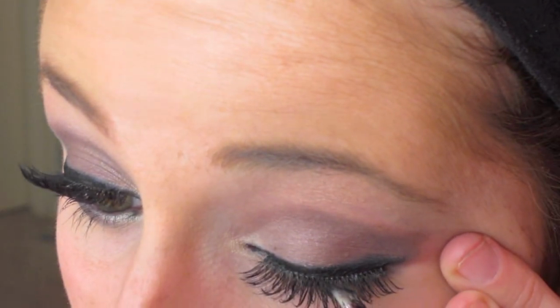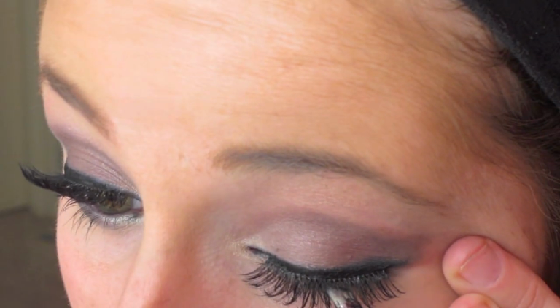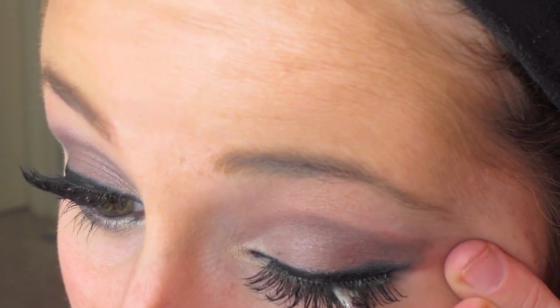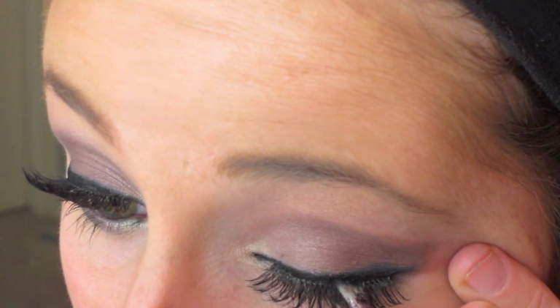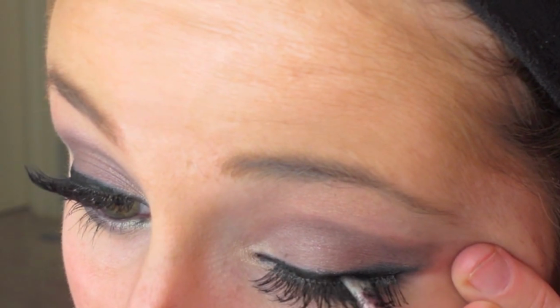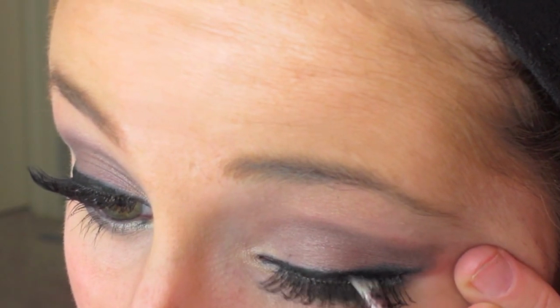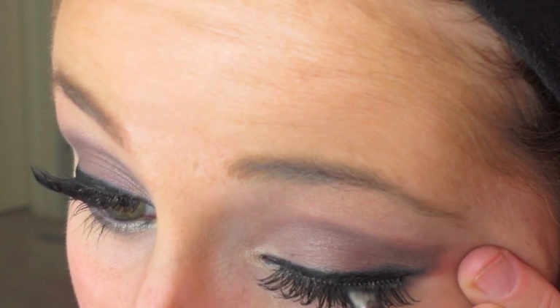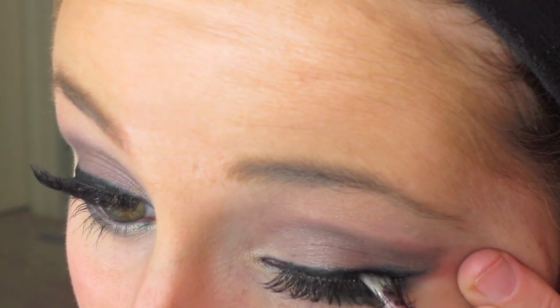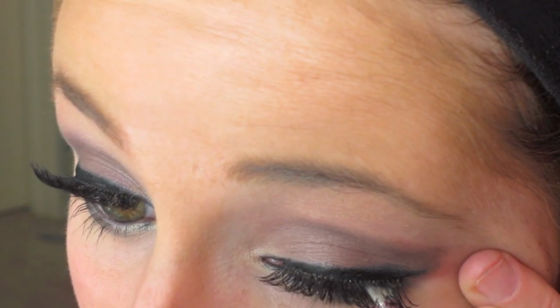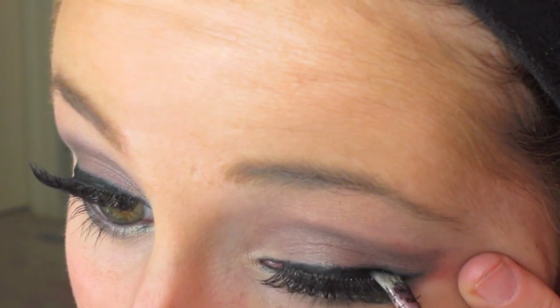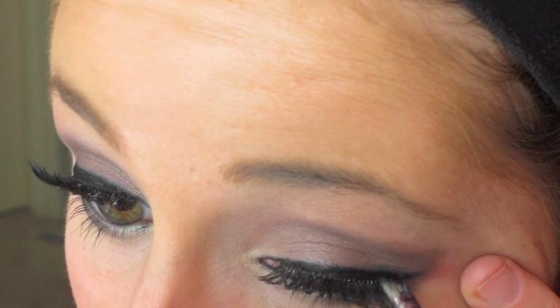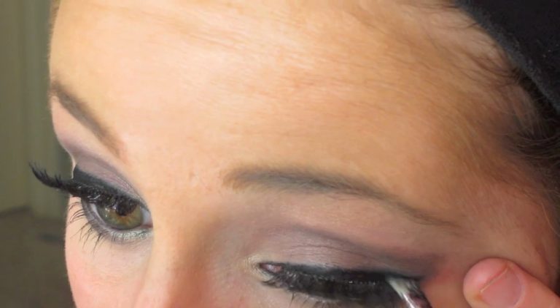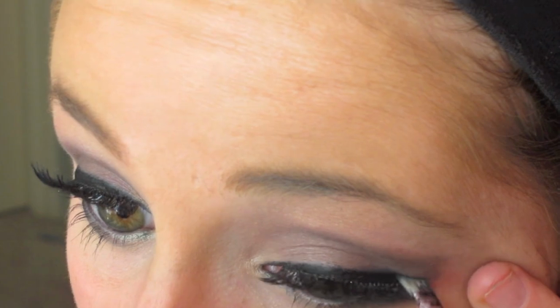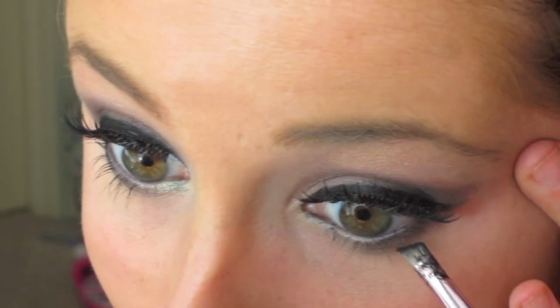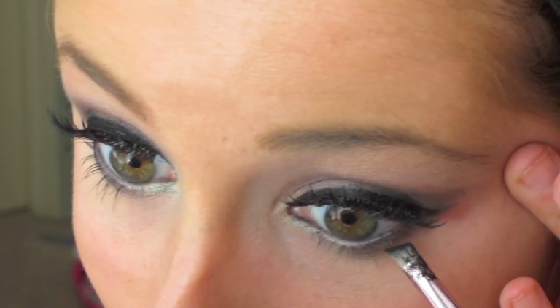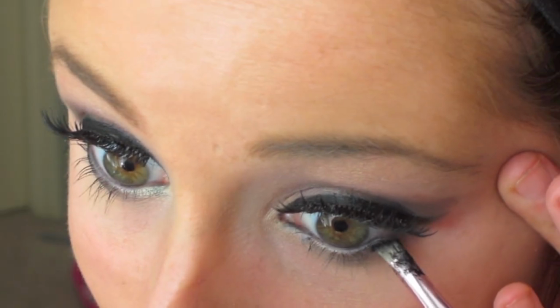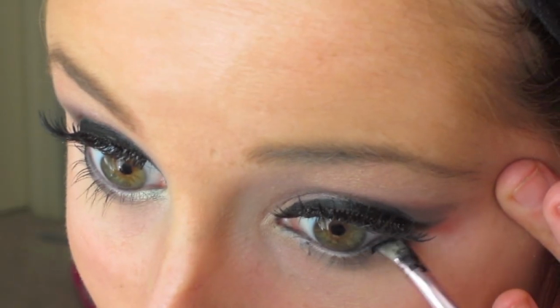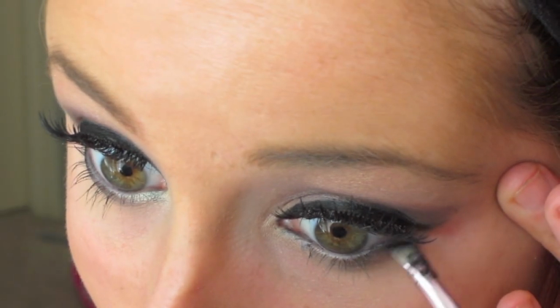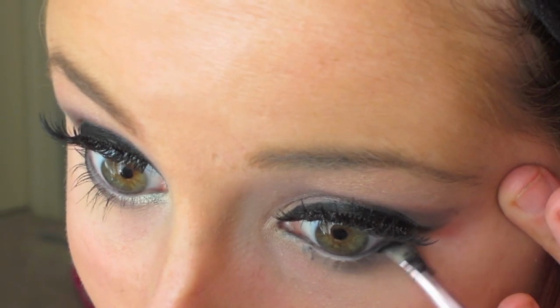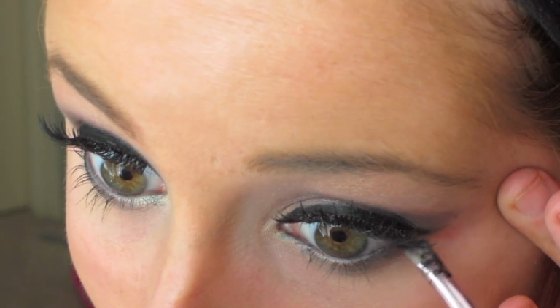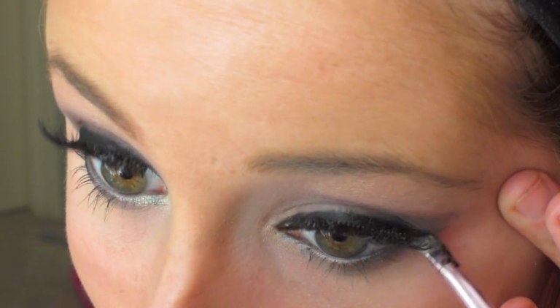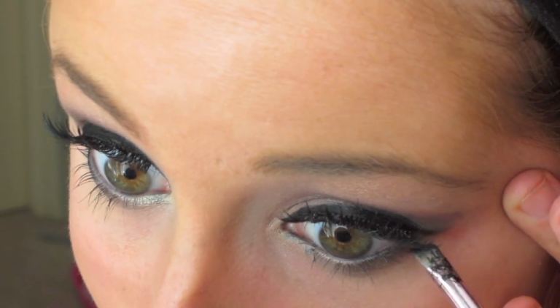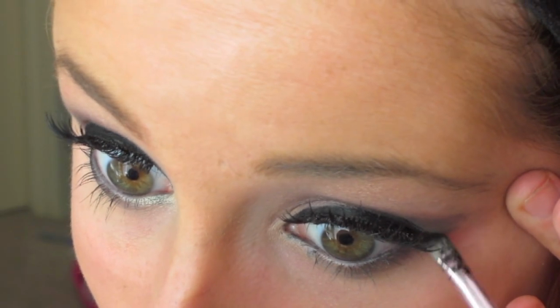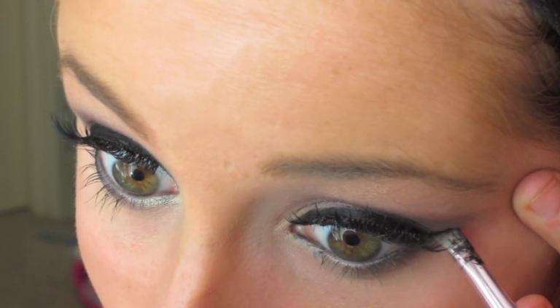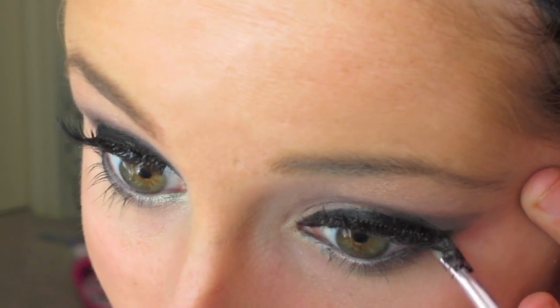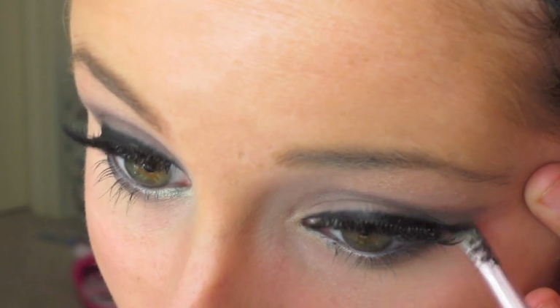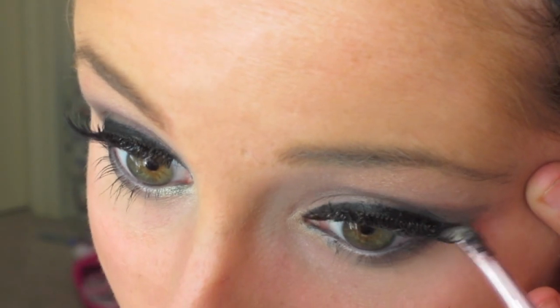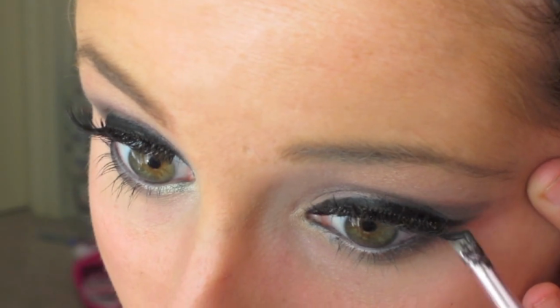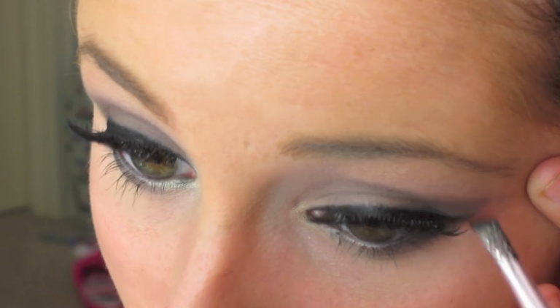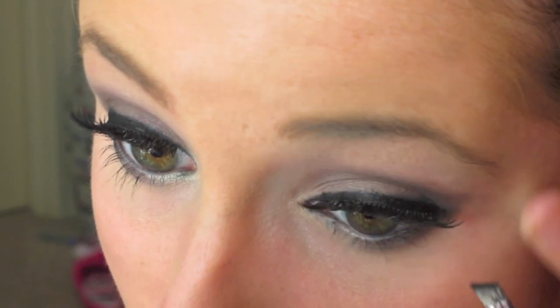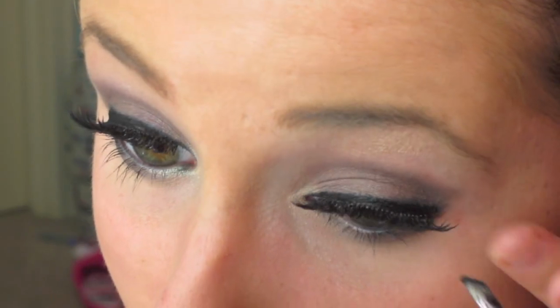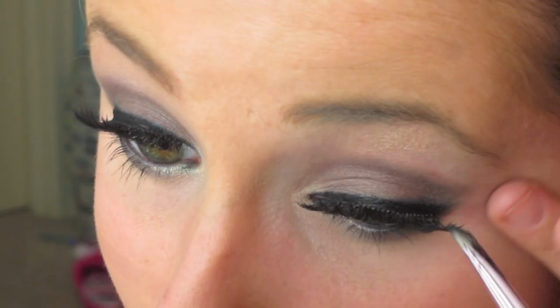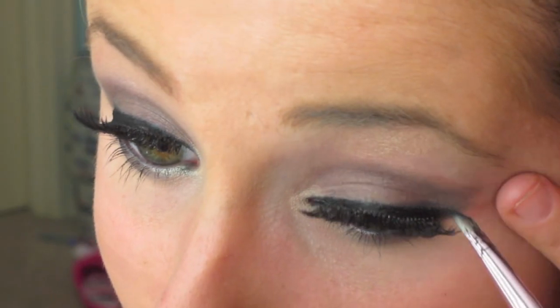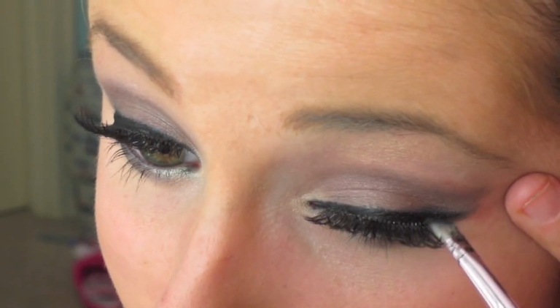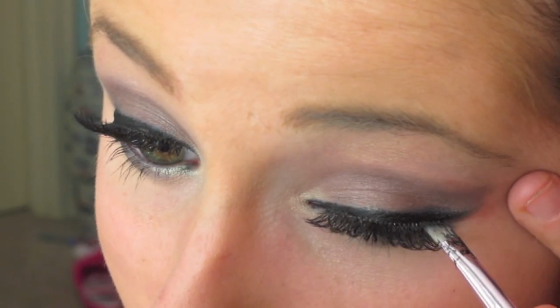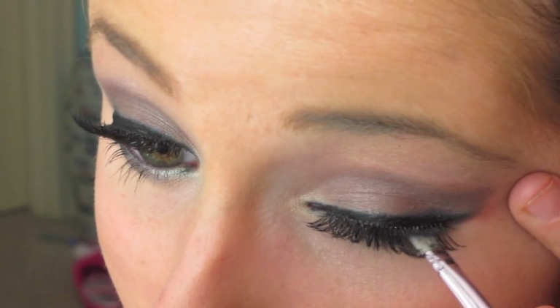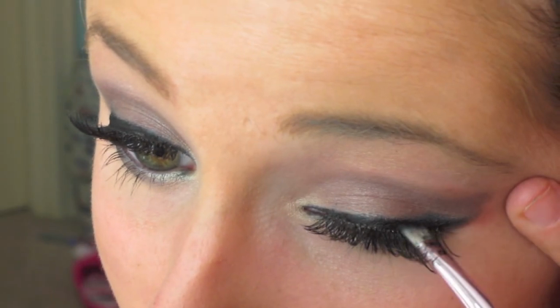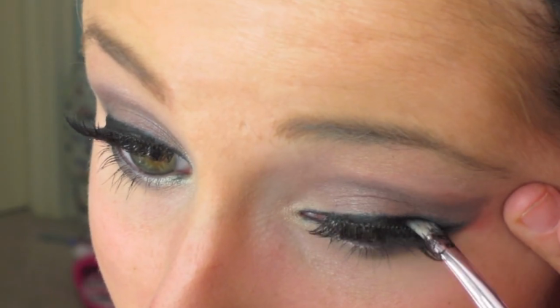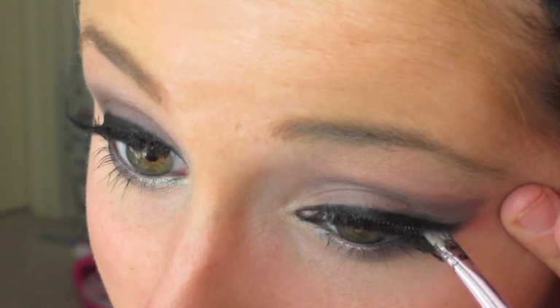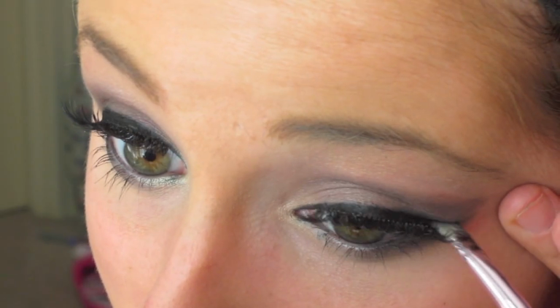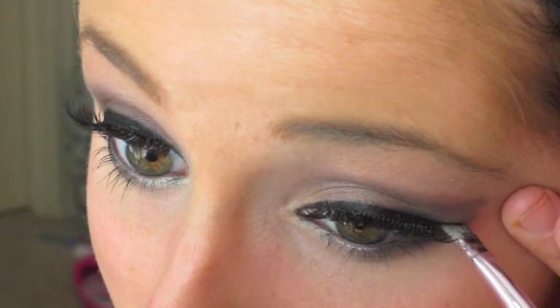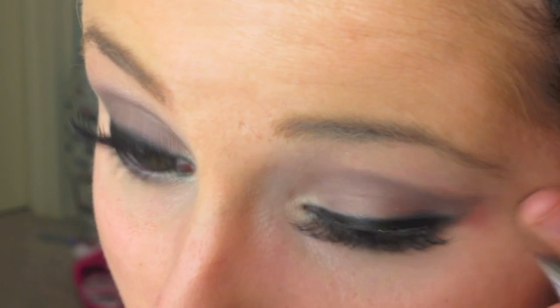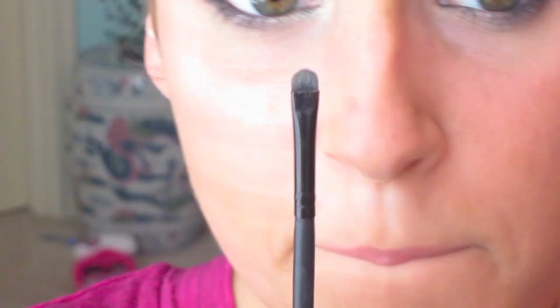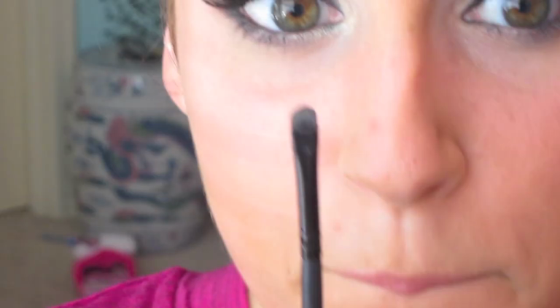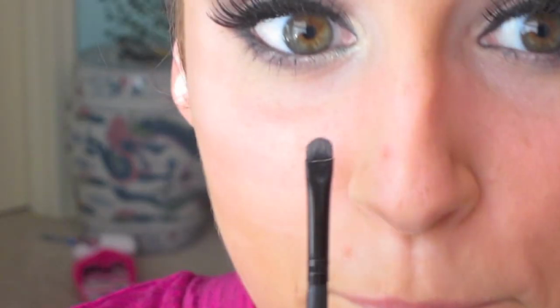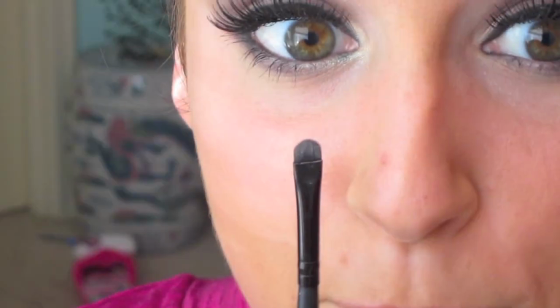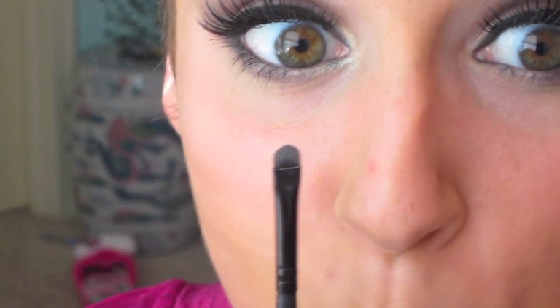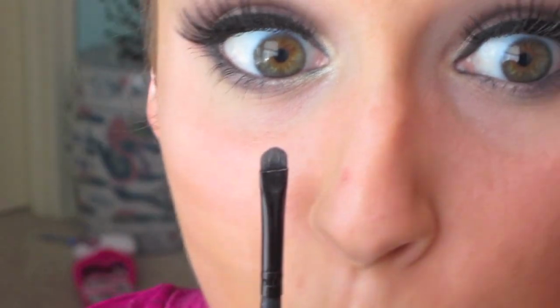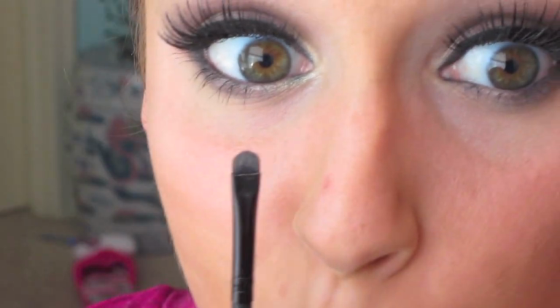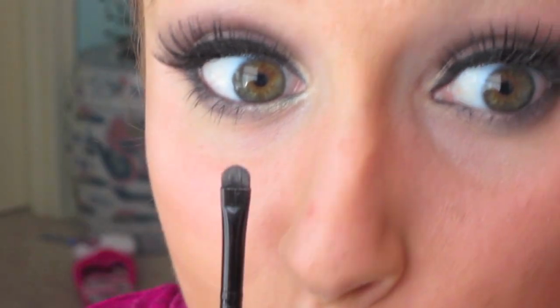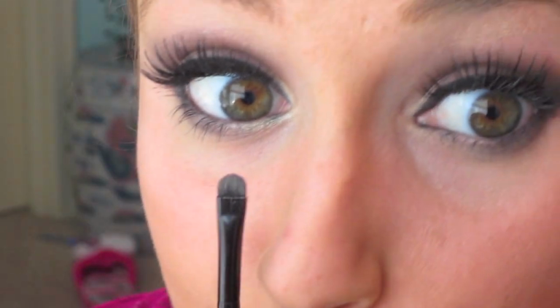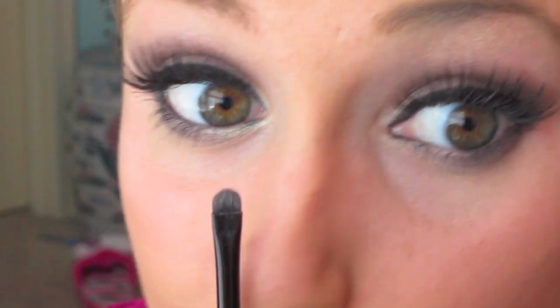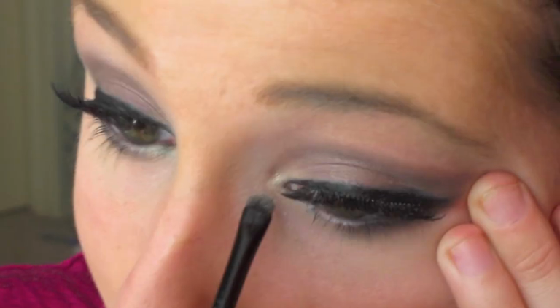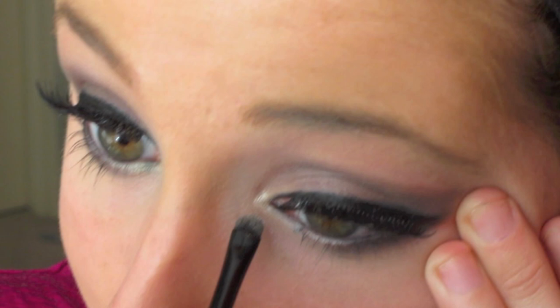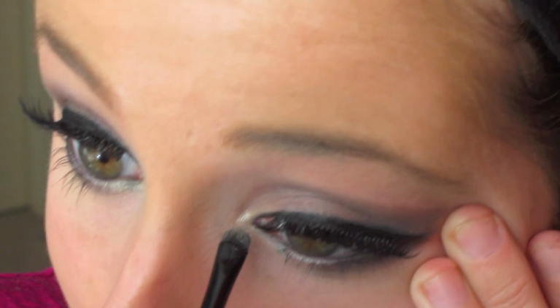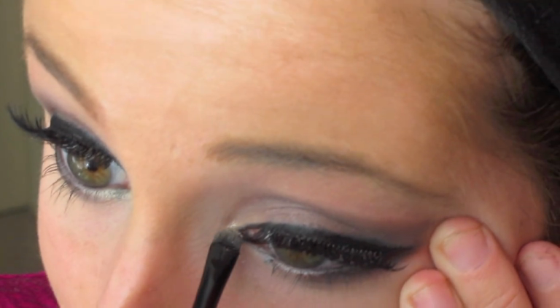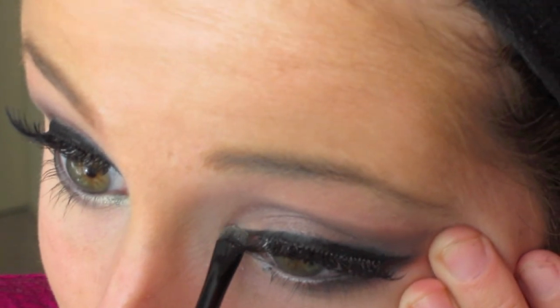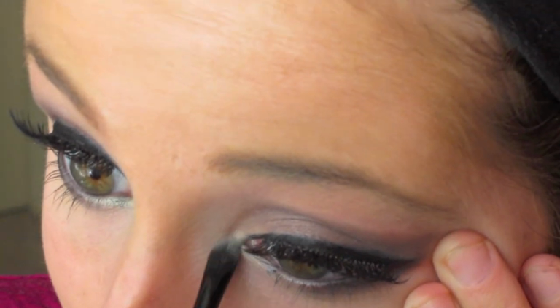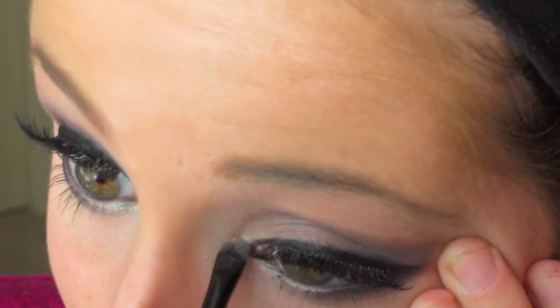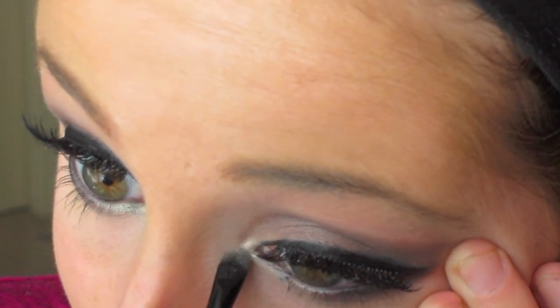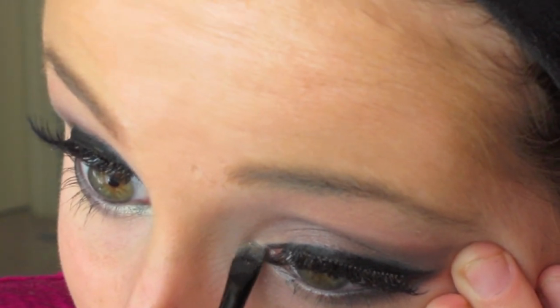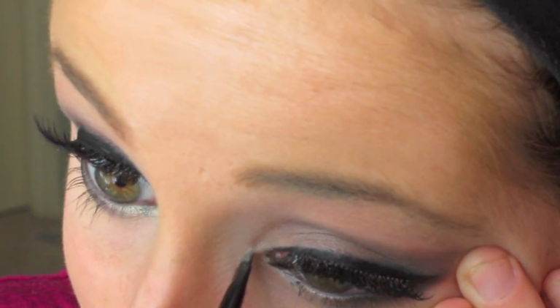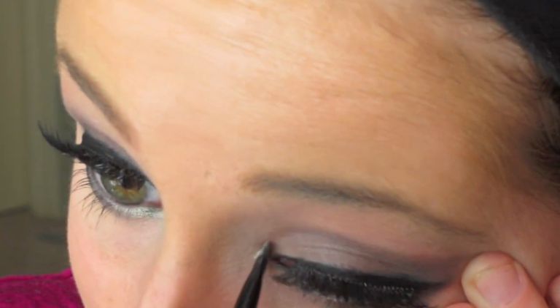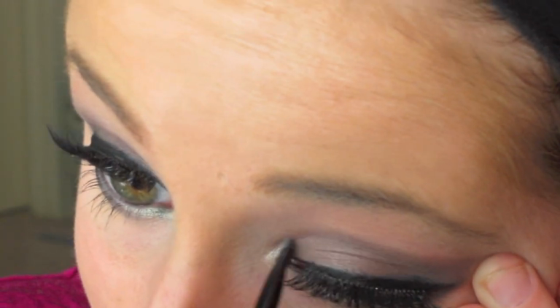You're going to want to go over your eyelashes with some liquid liner and then press some black eyeshadow into it so that it stays on as long as possible.